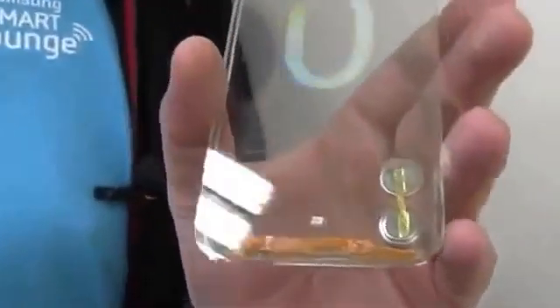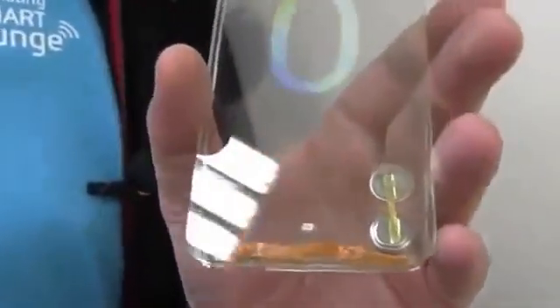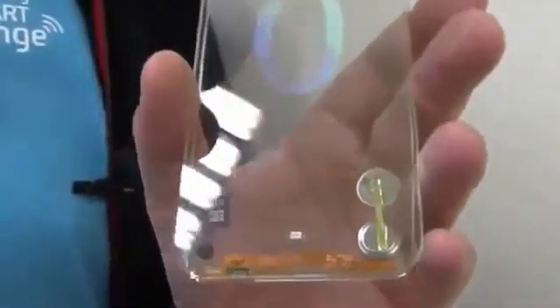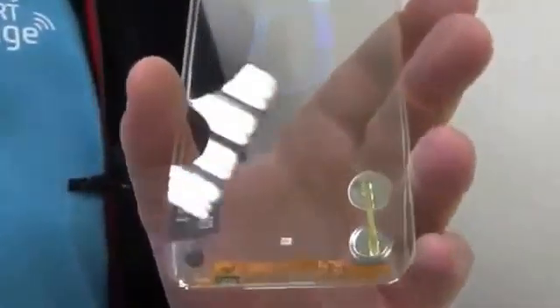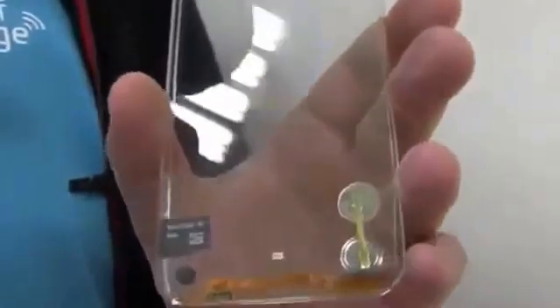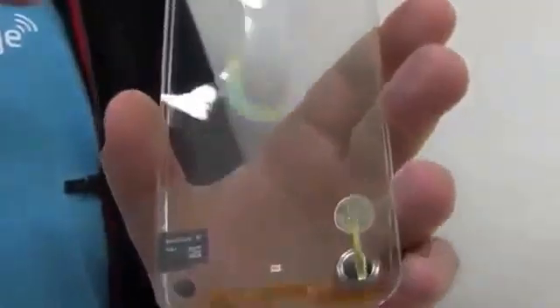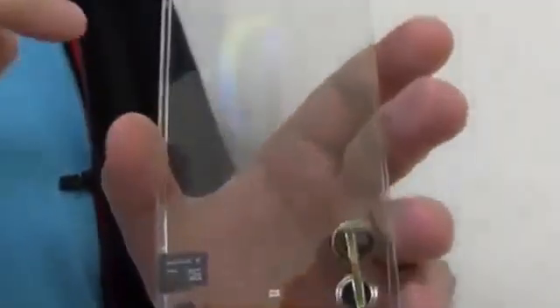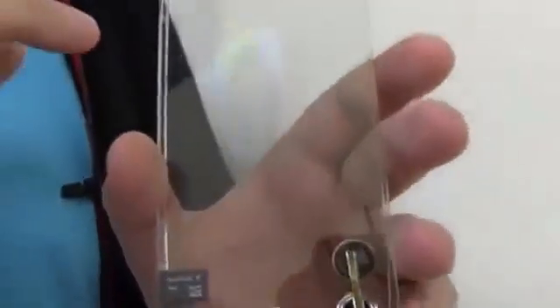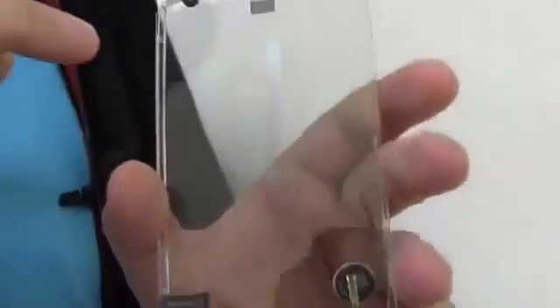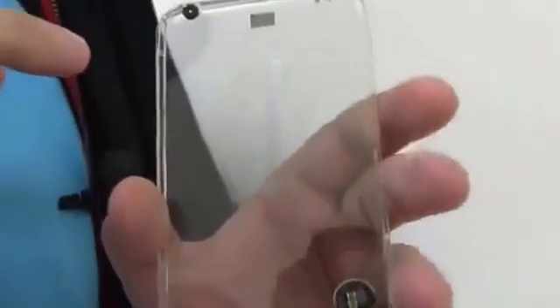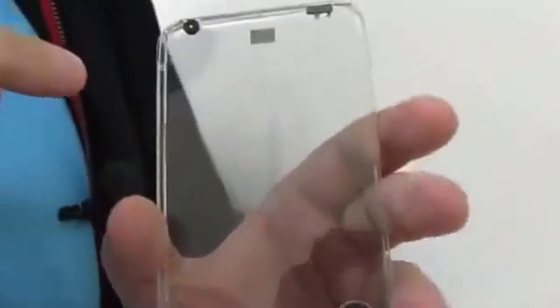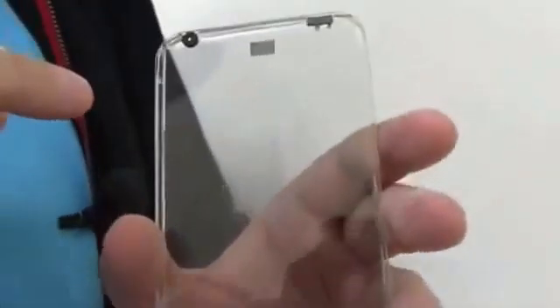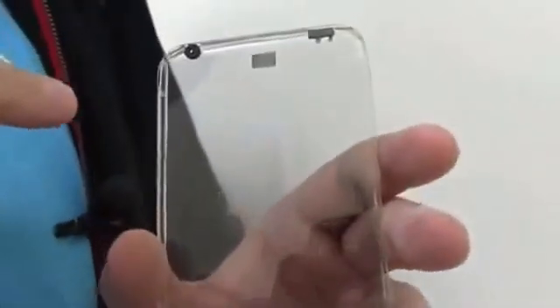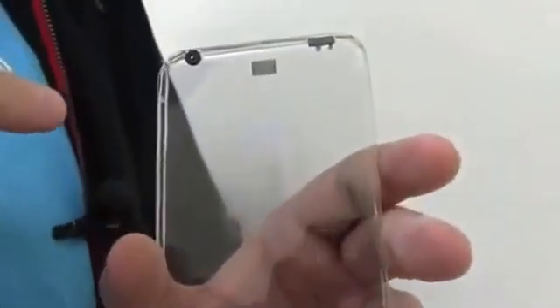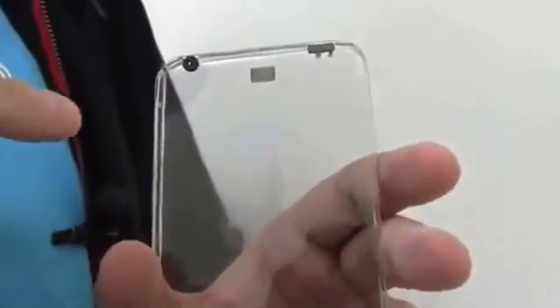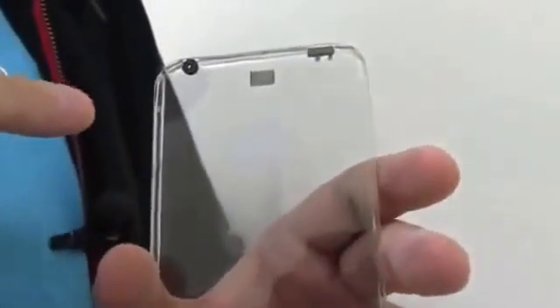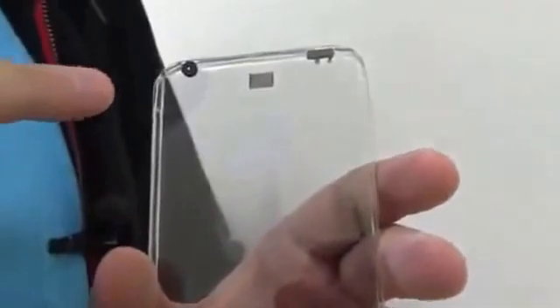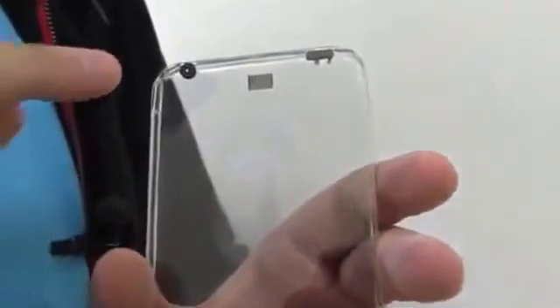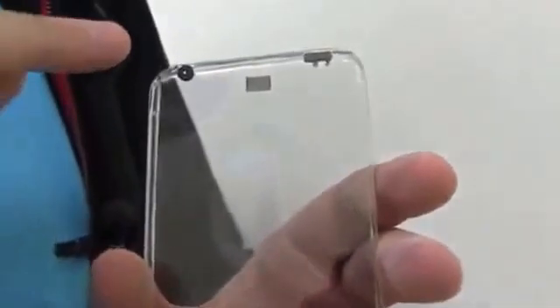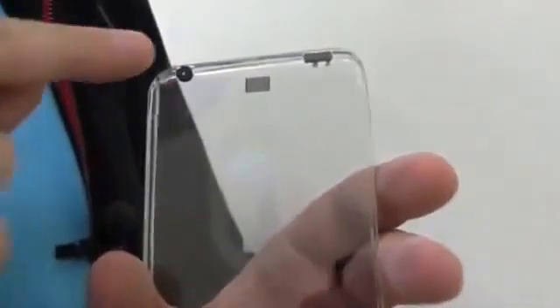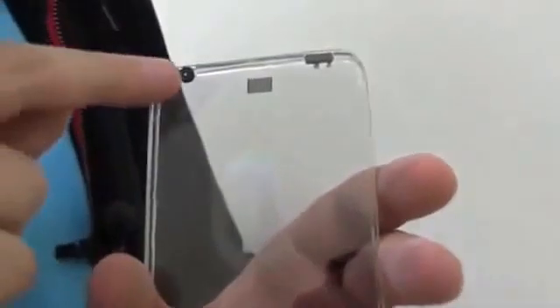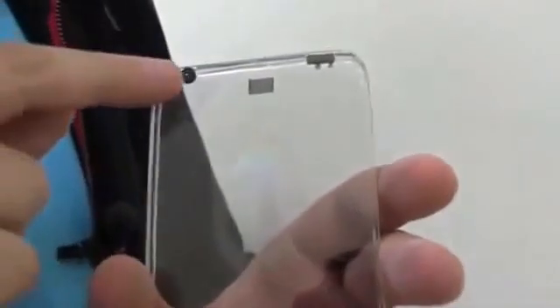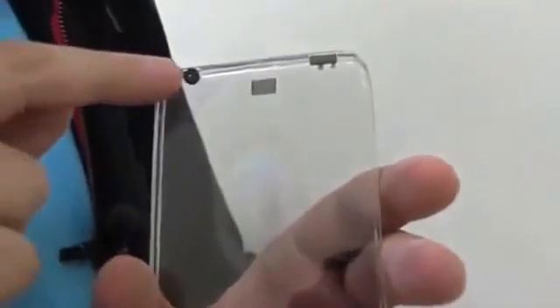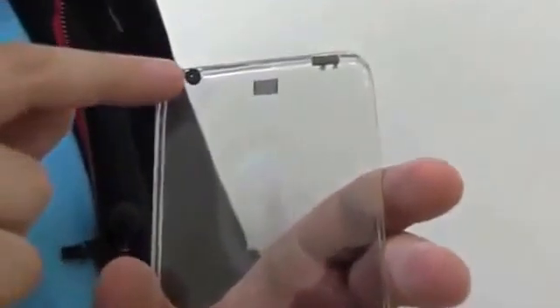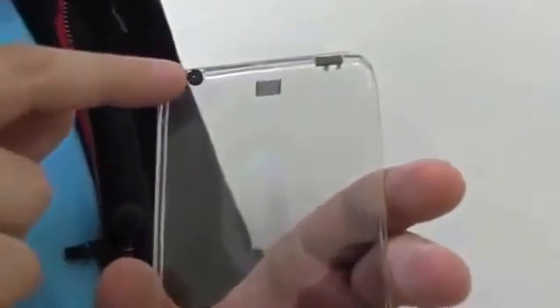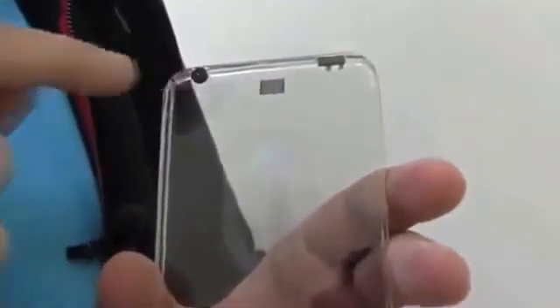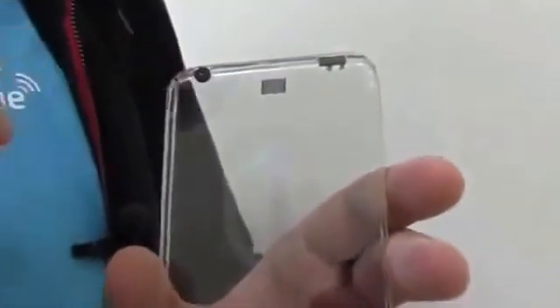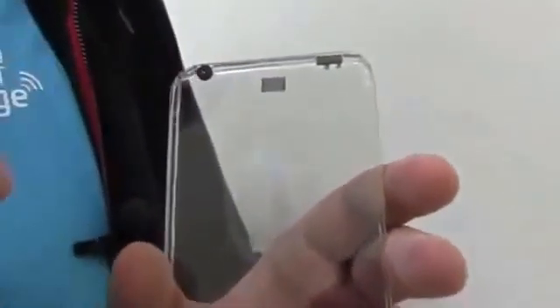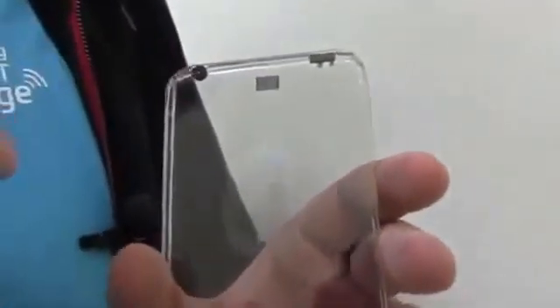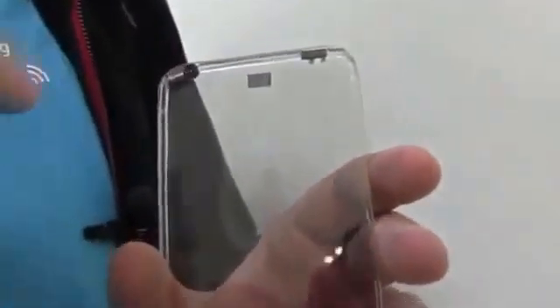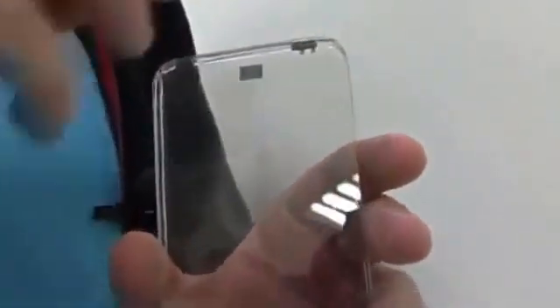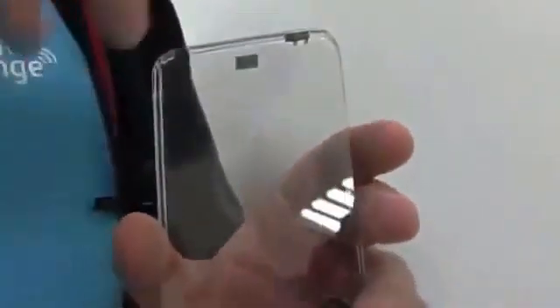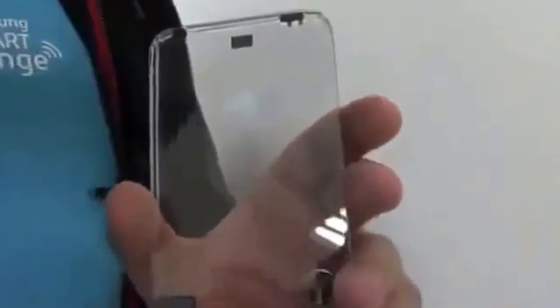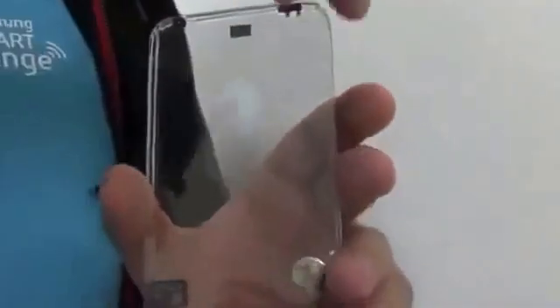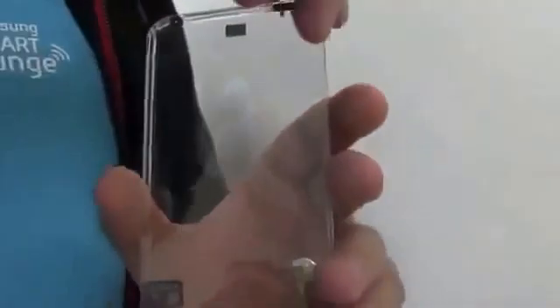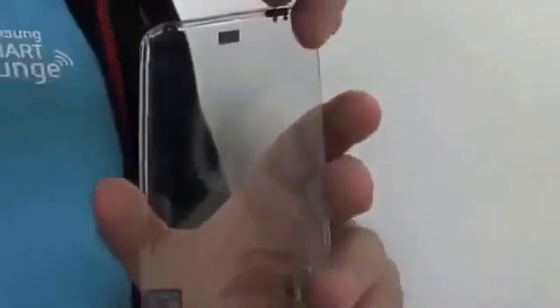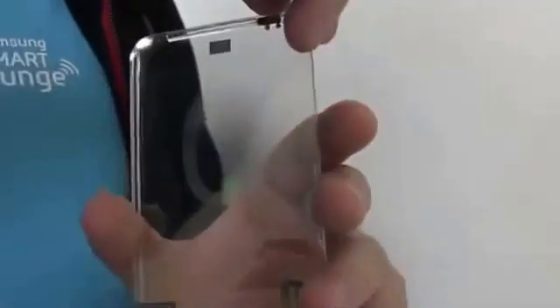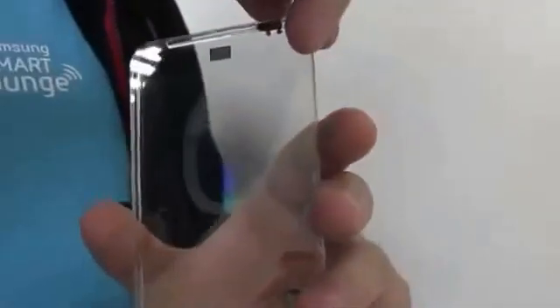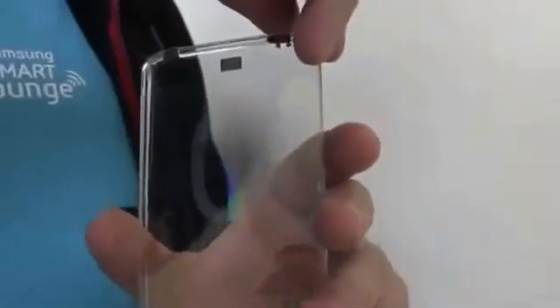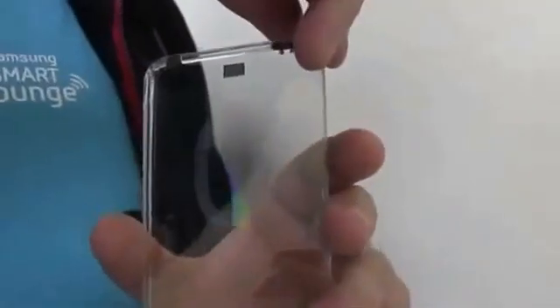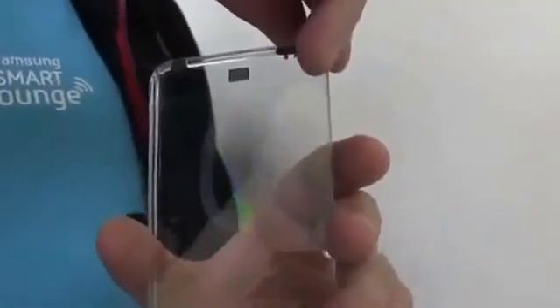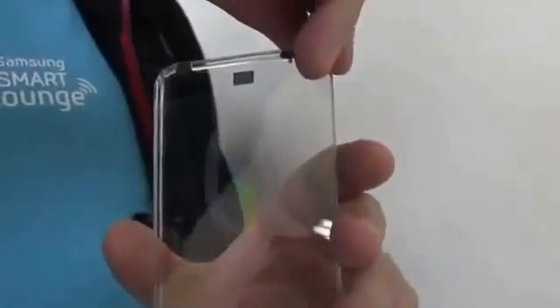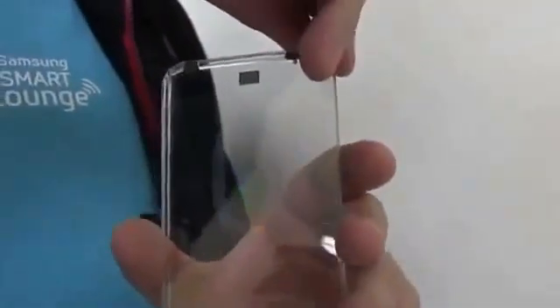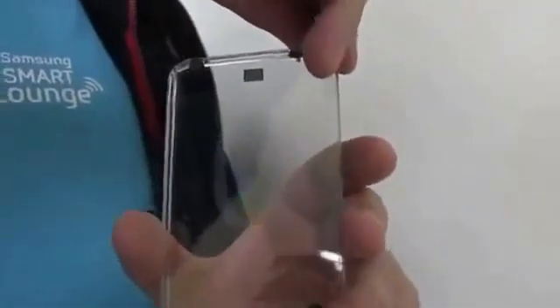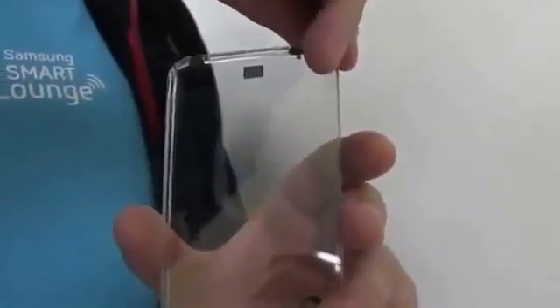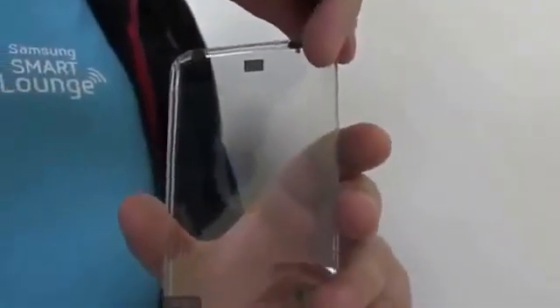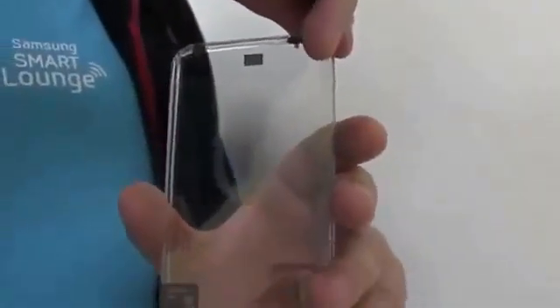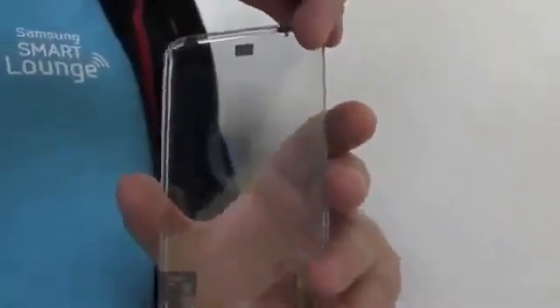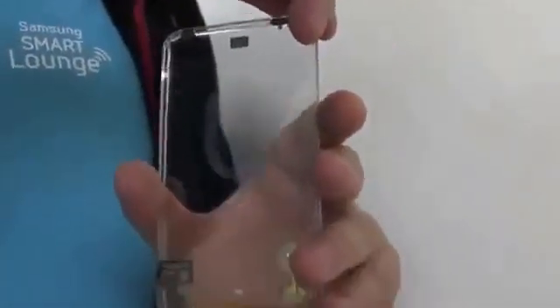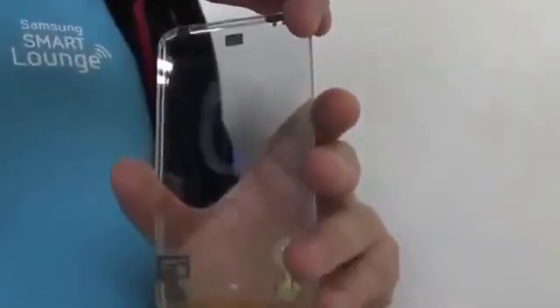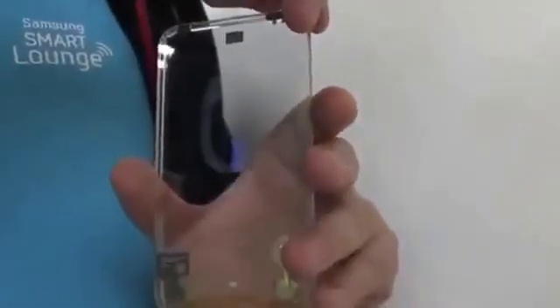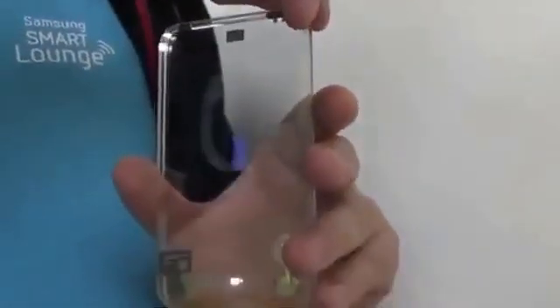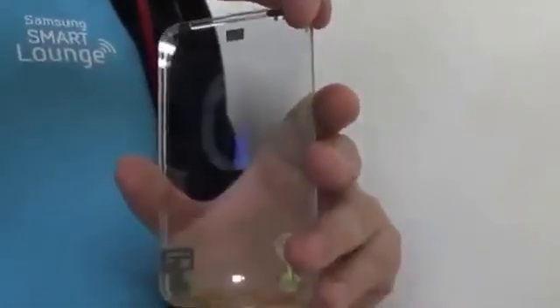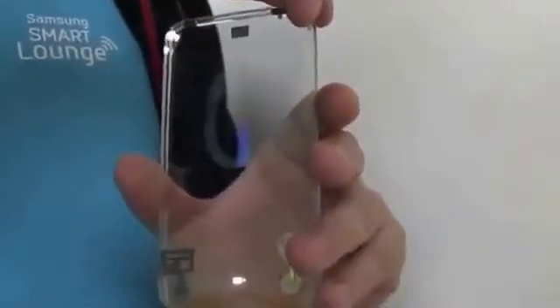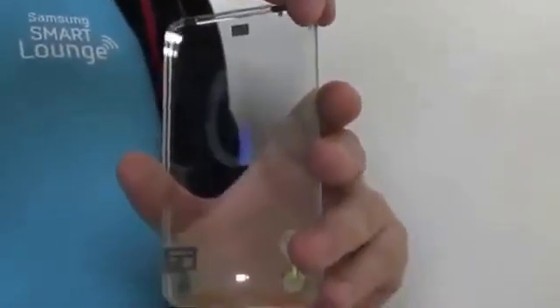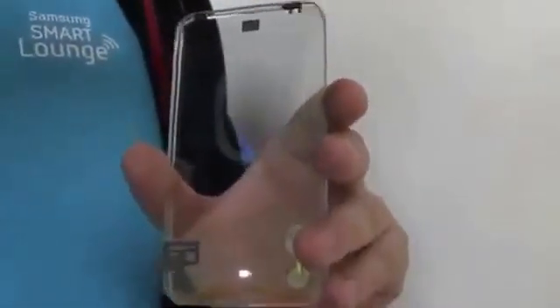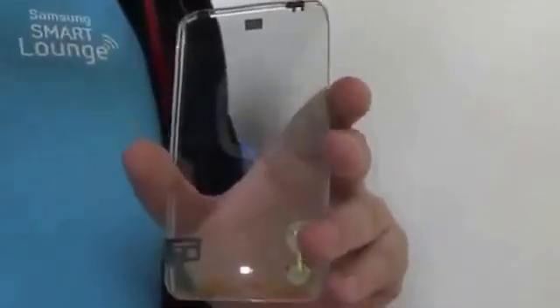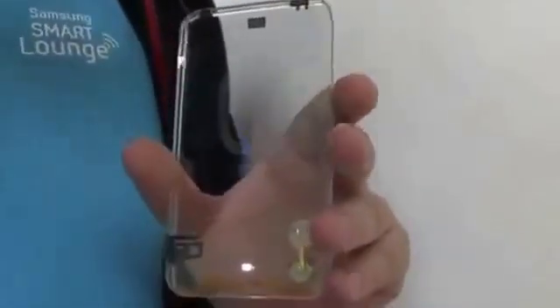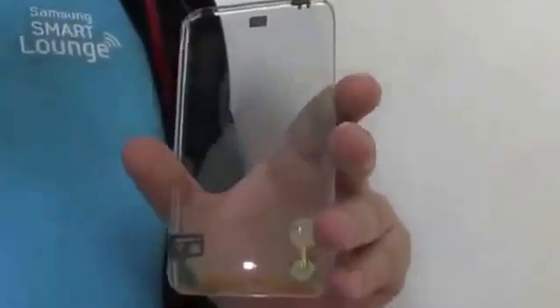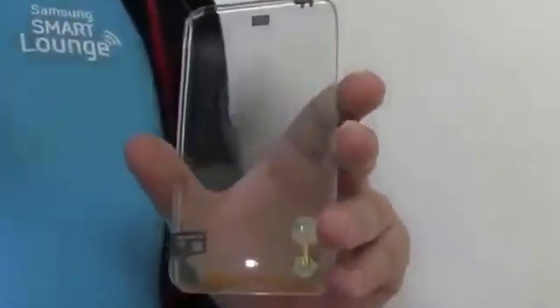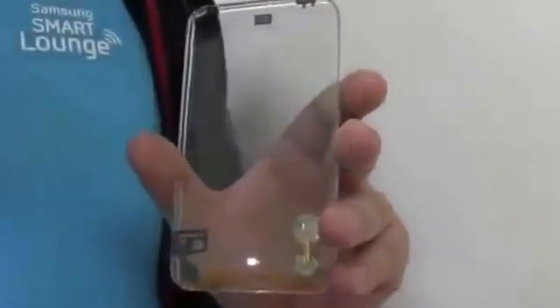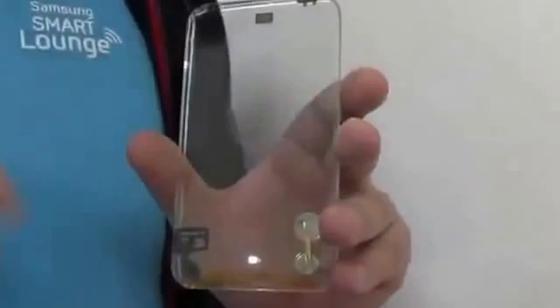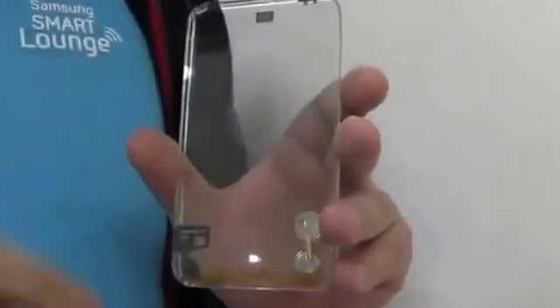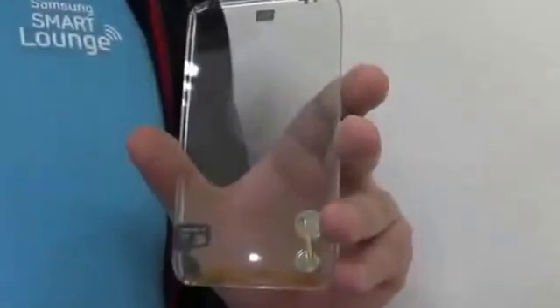And over here we're going to have the speakers. I can switch it on here — there you go.